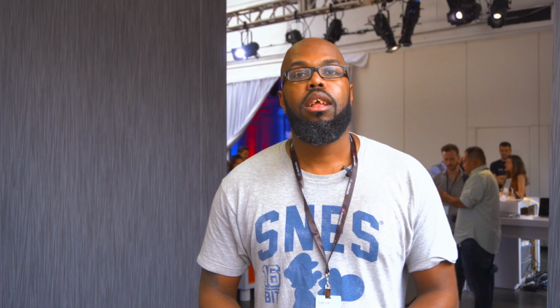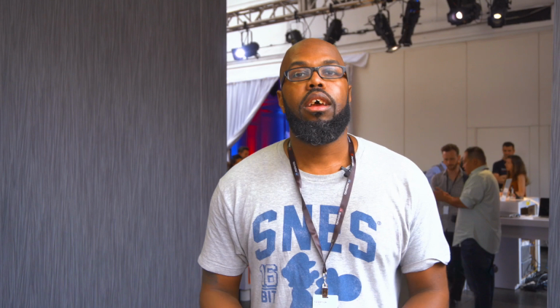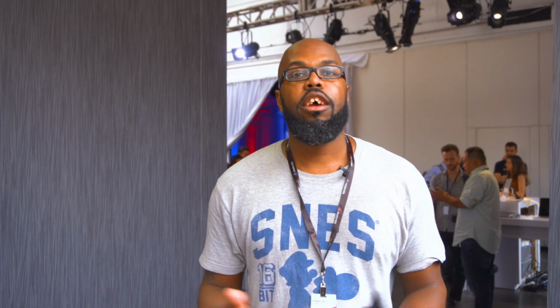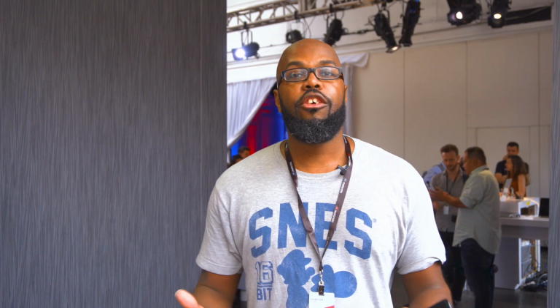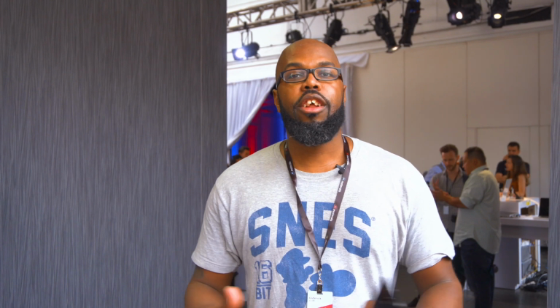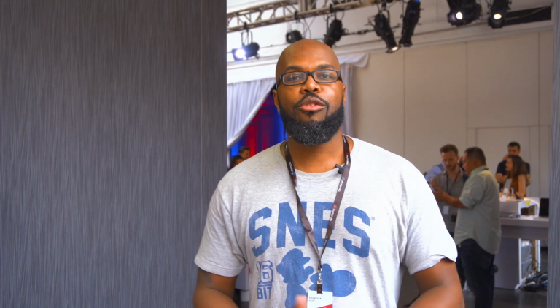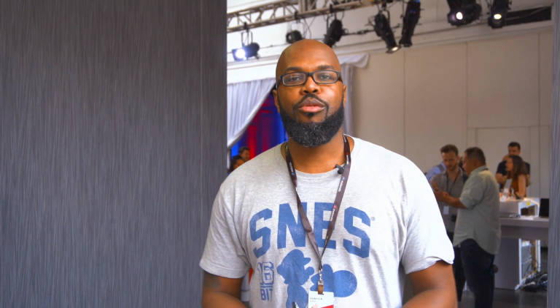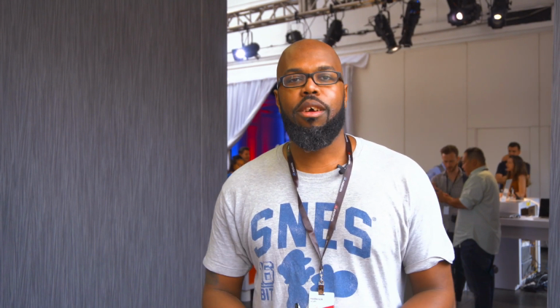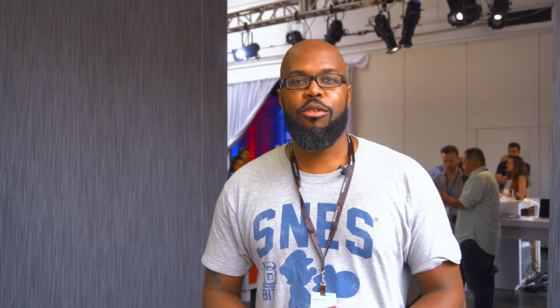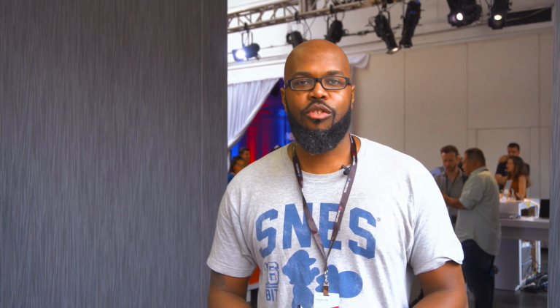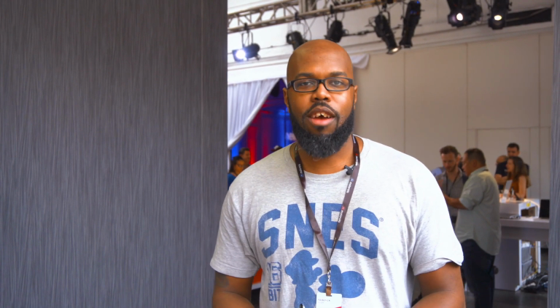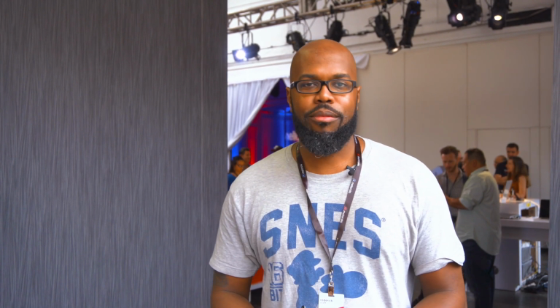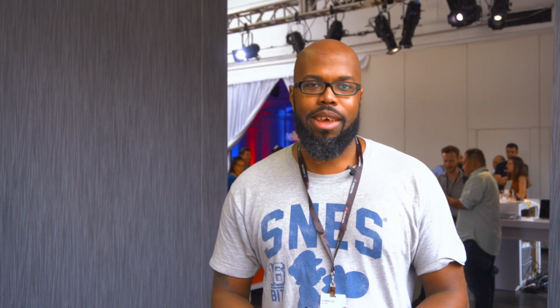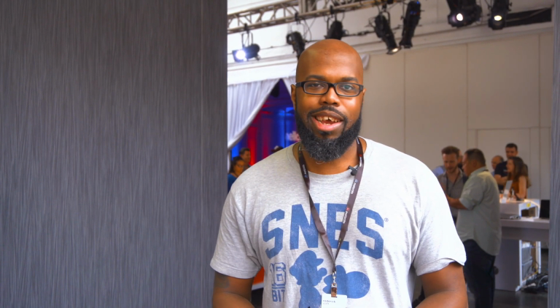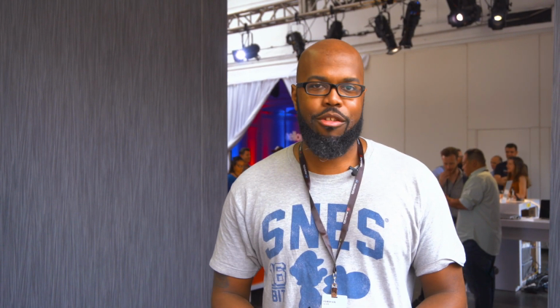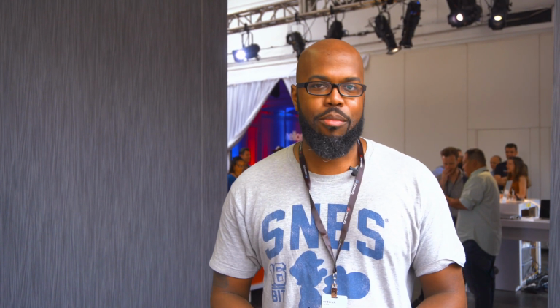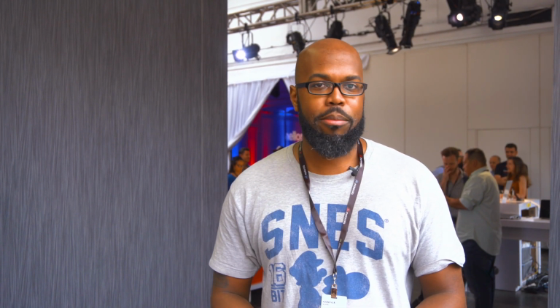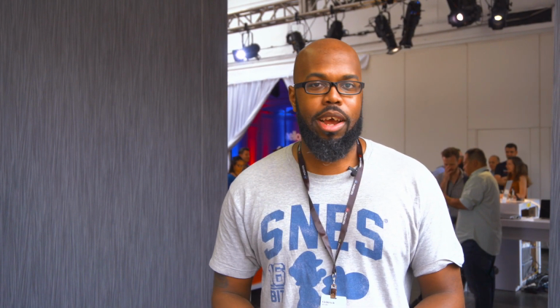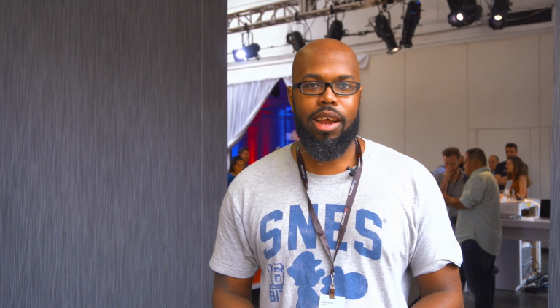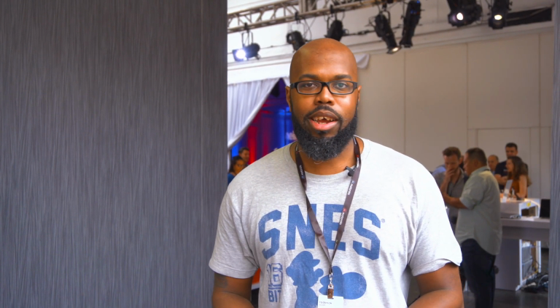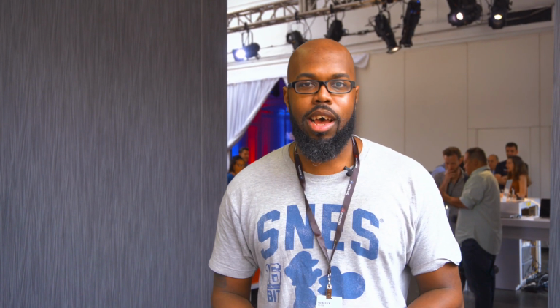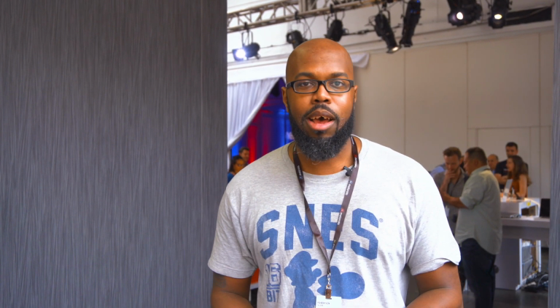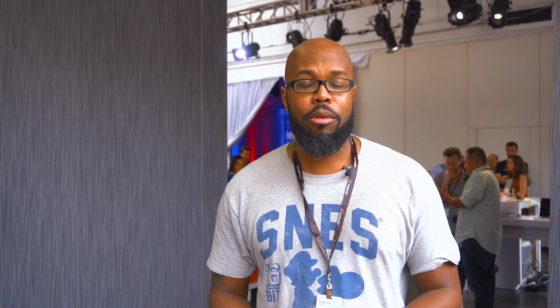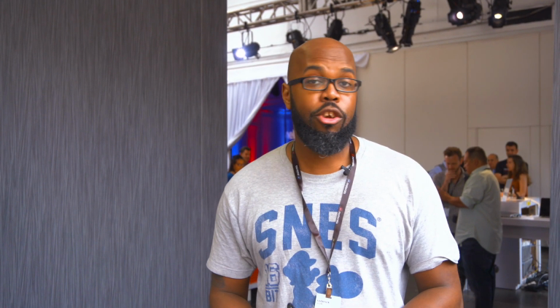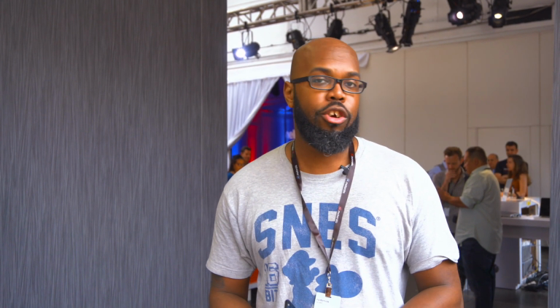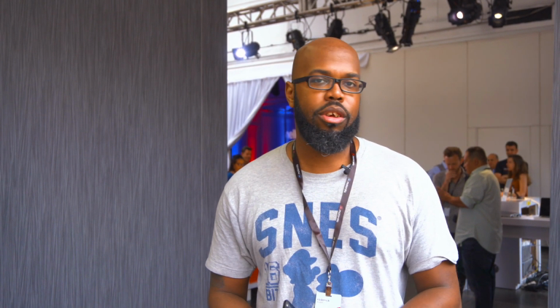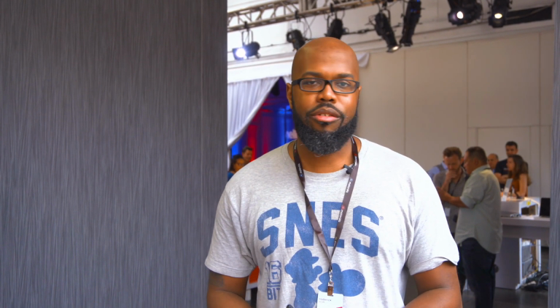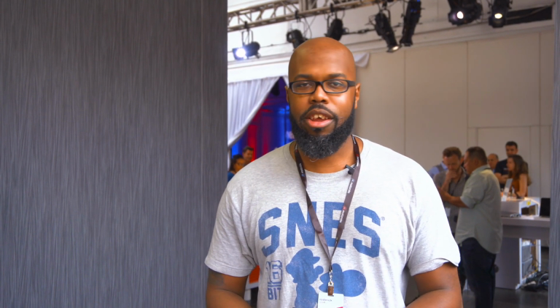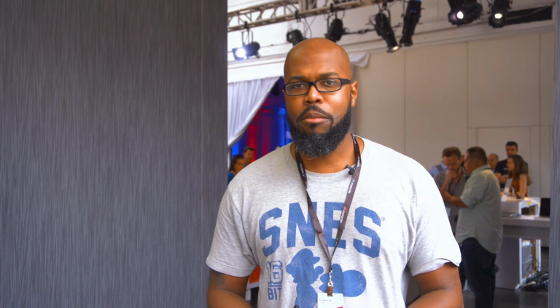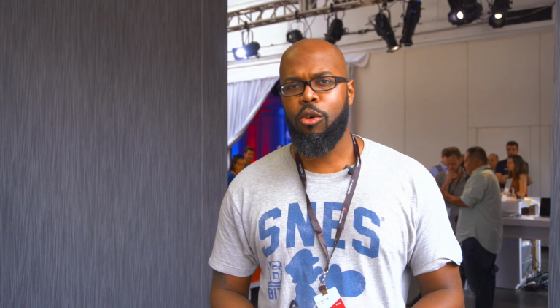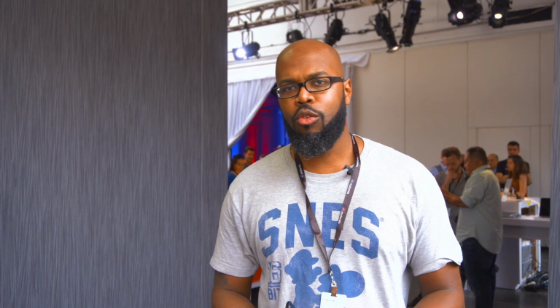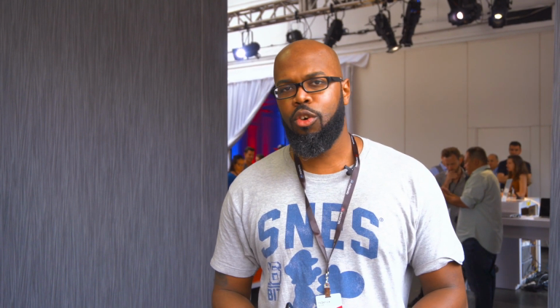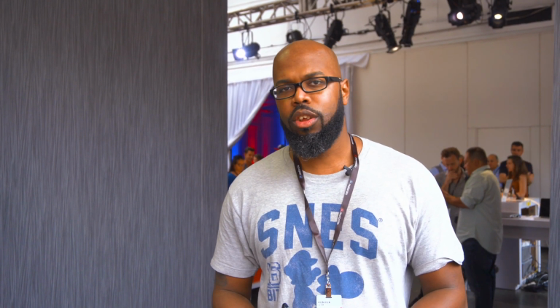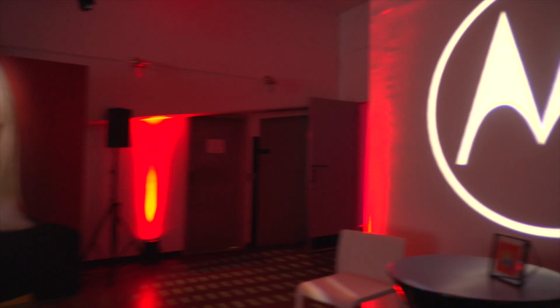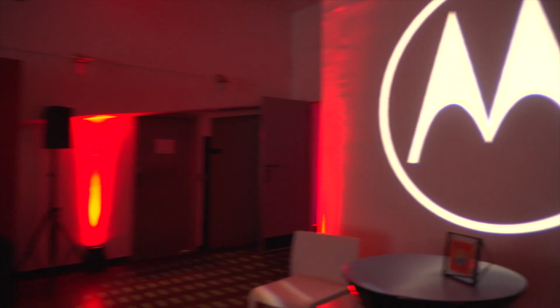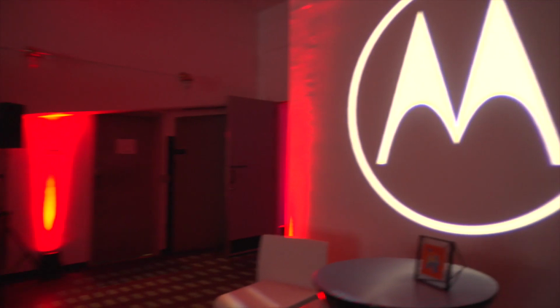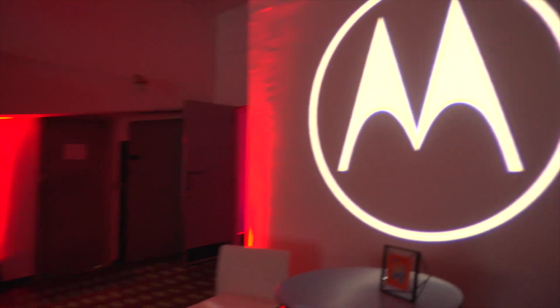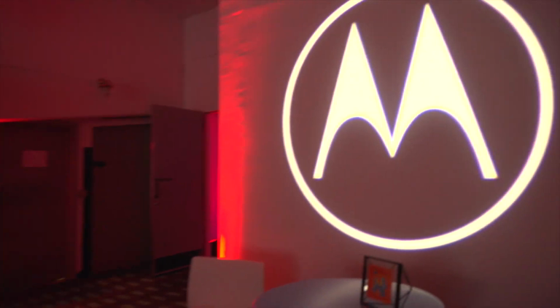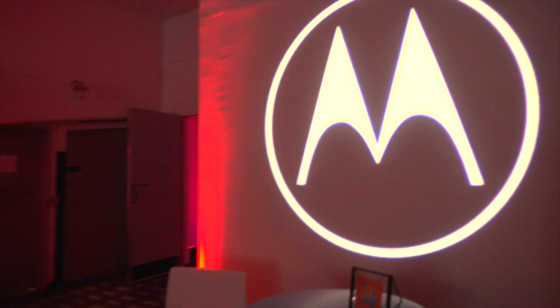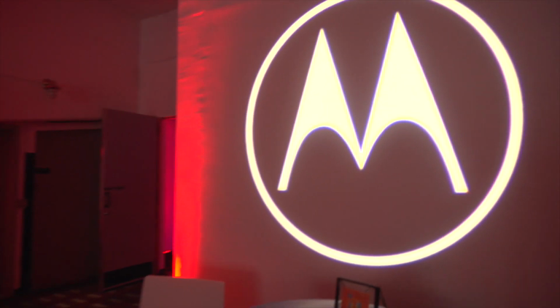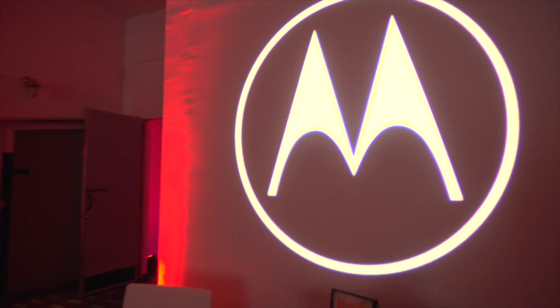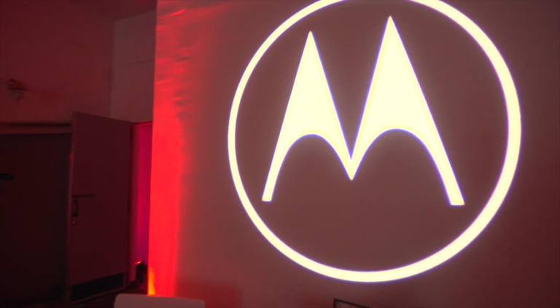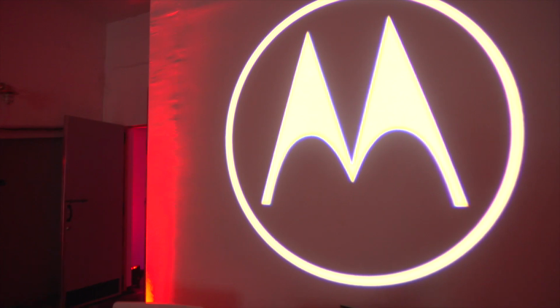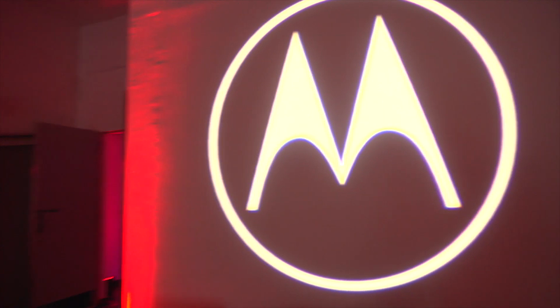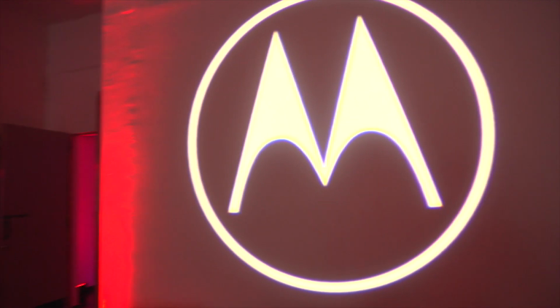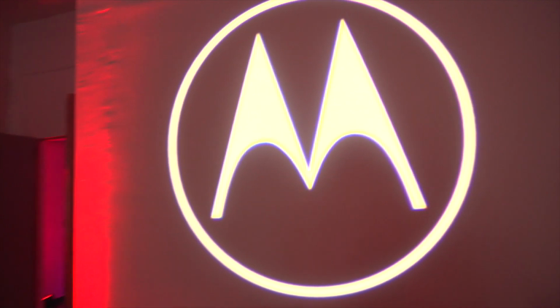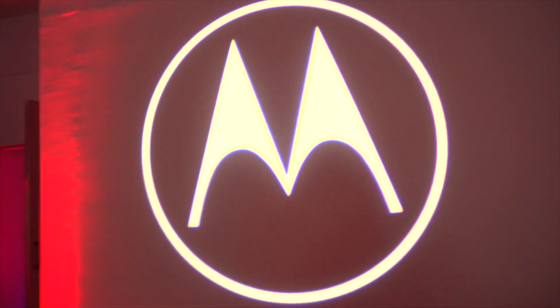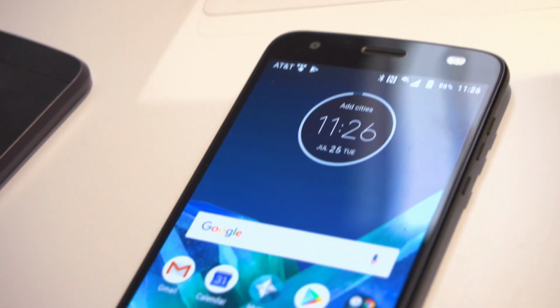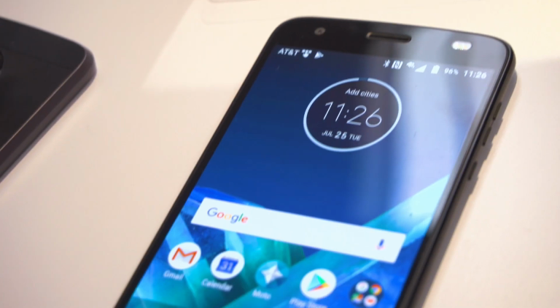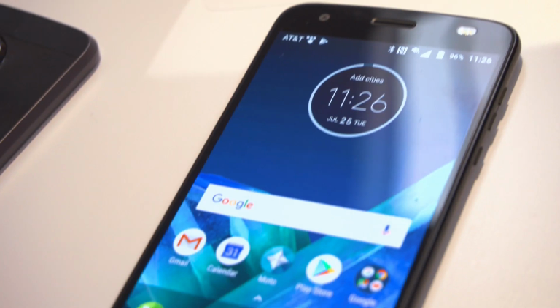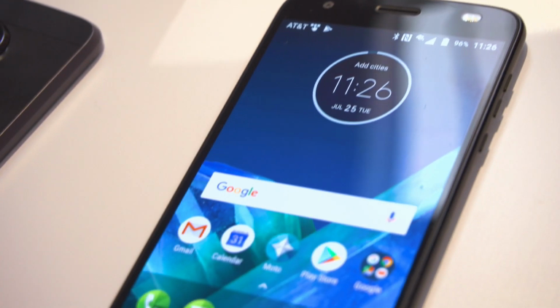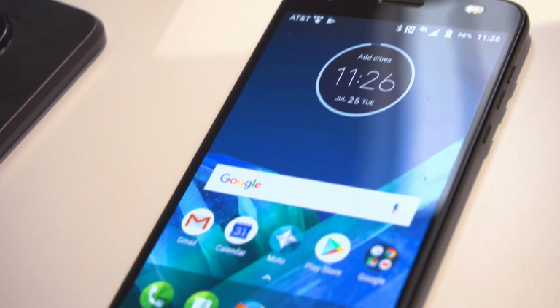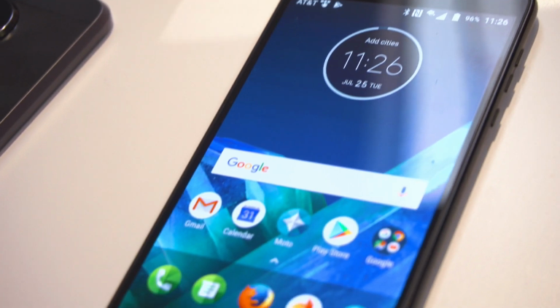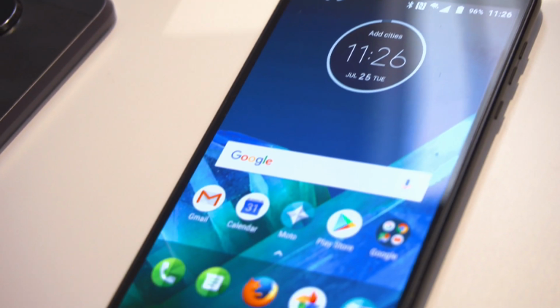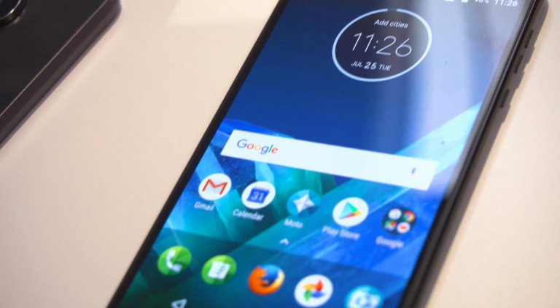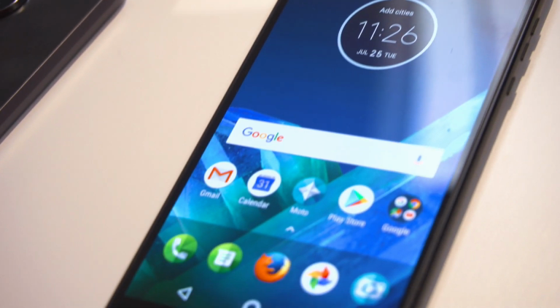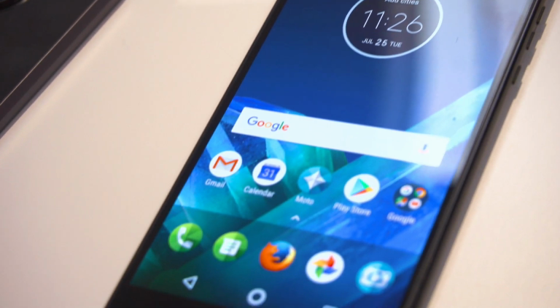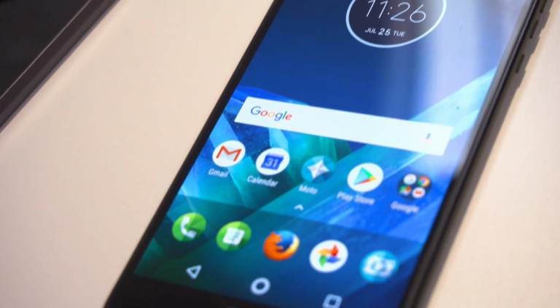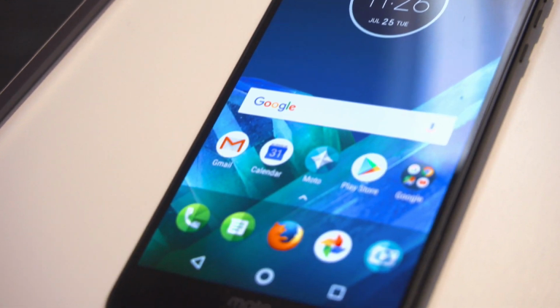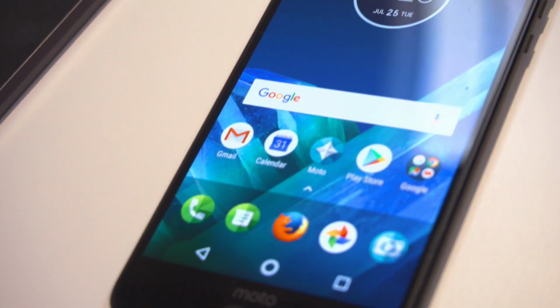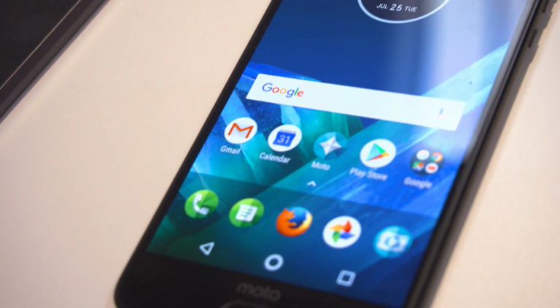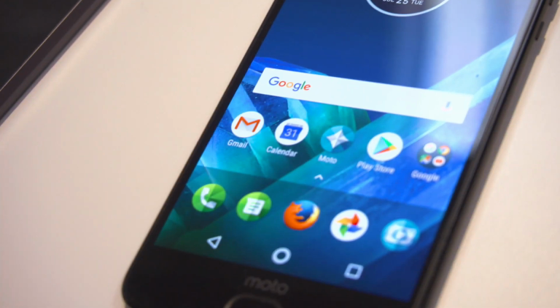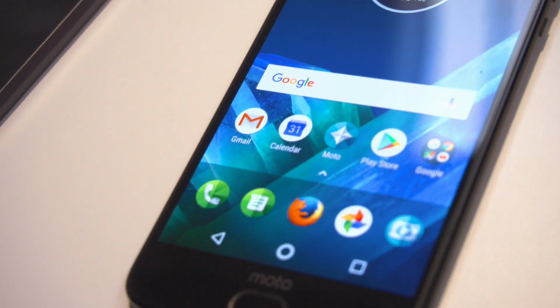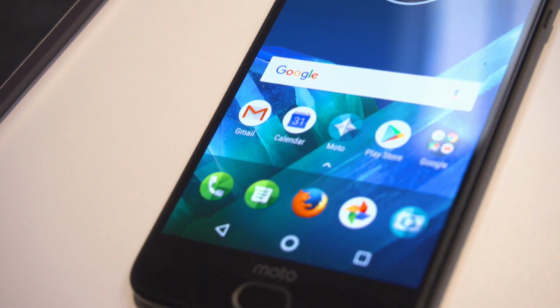Internet, what's up? This is Rob from TechGuideSmartBuy.com. Earlier today Motorola and Lenovo unveiled the Moto Z2 Force.